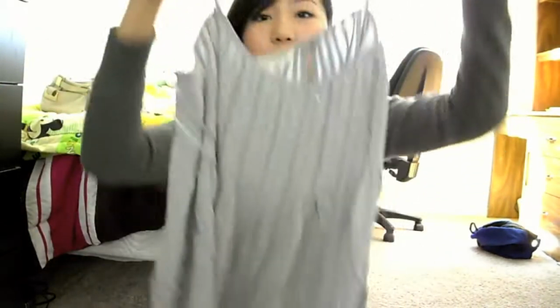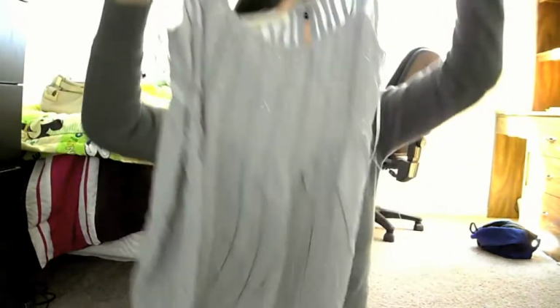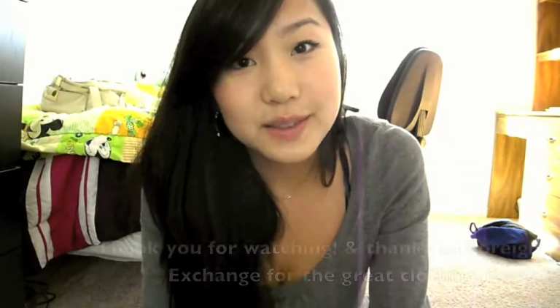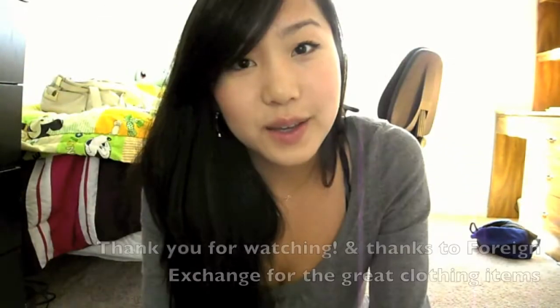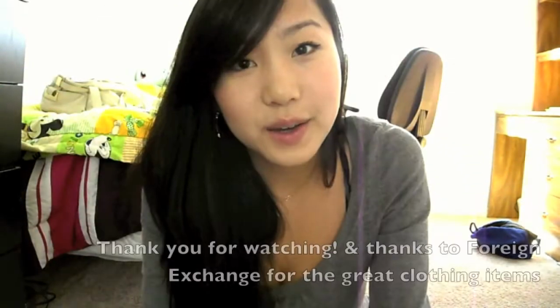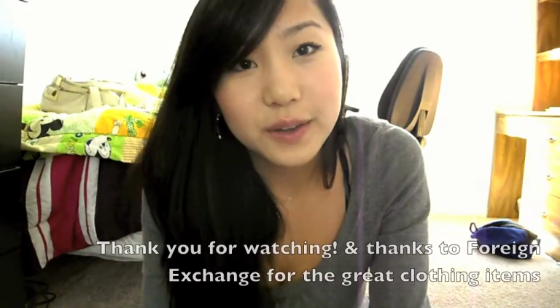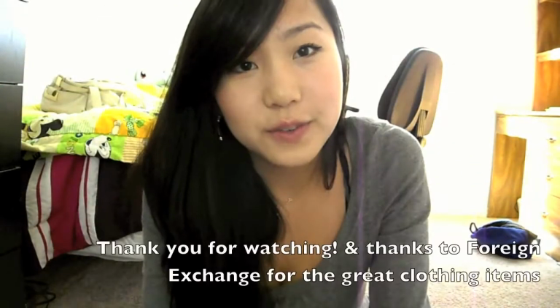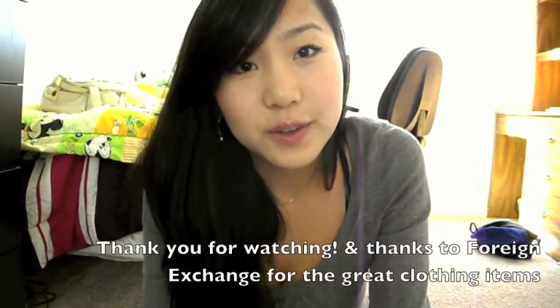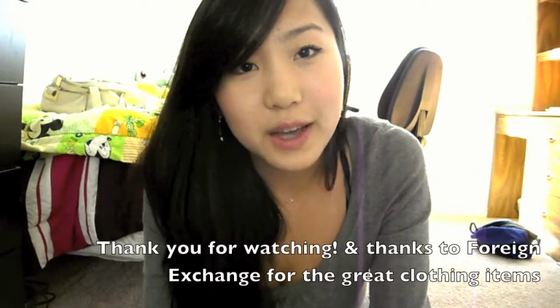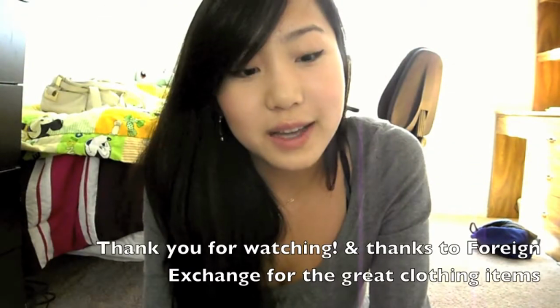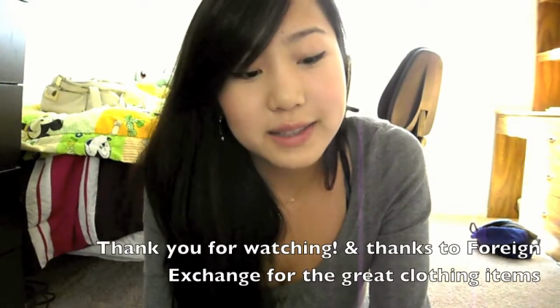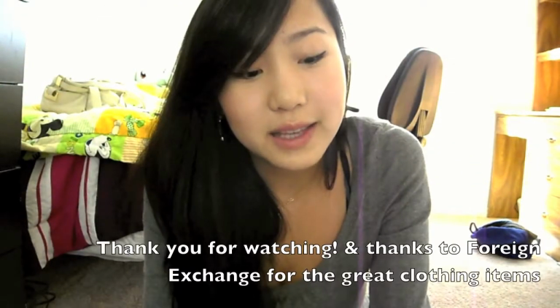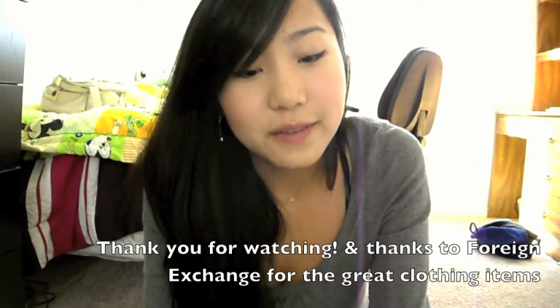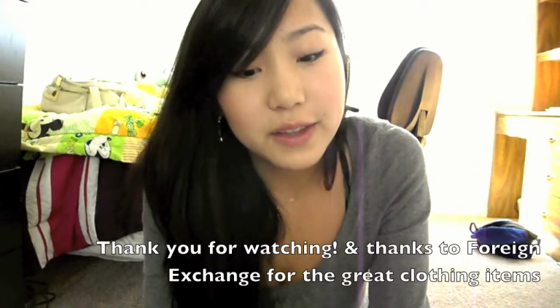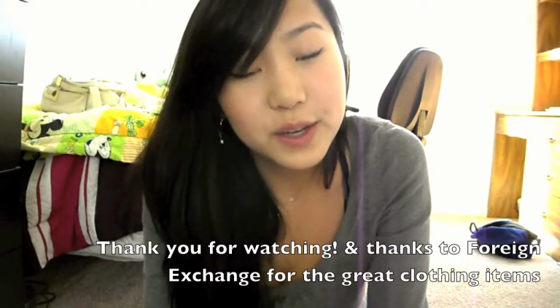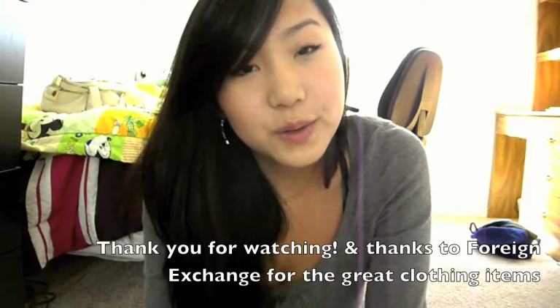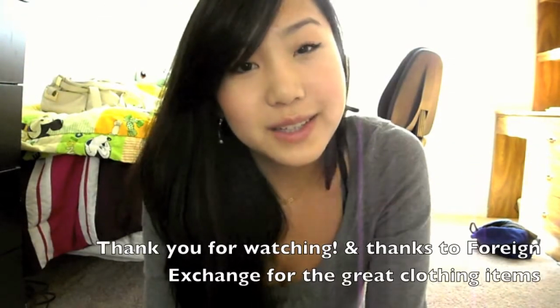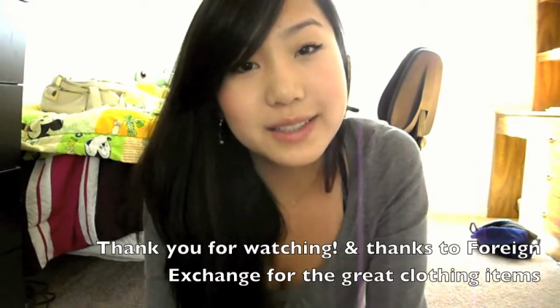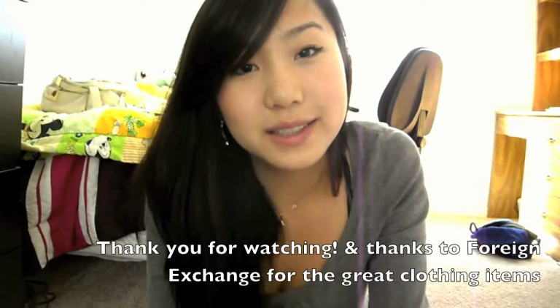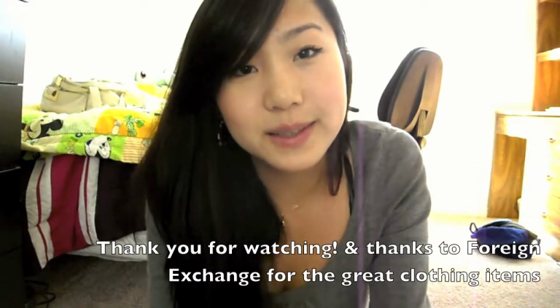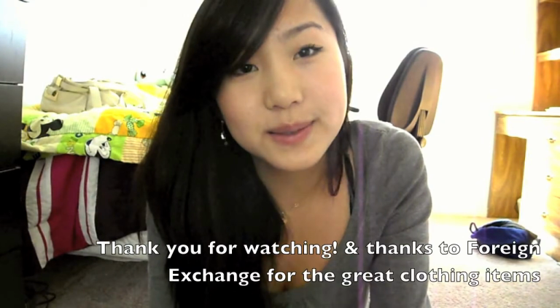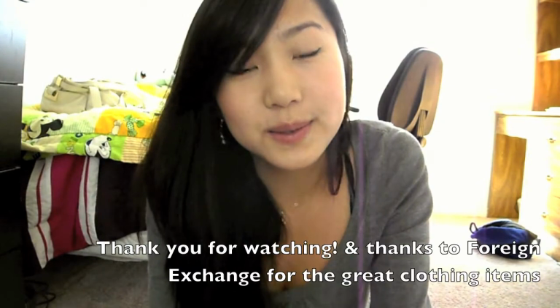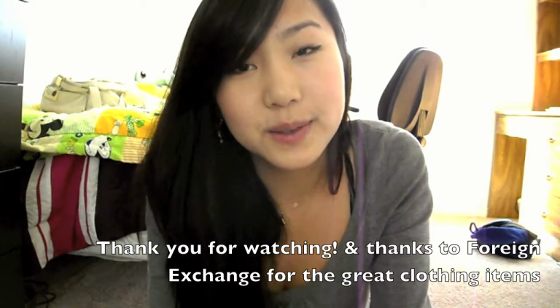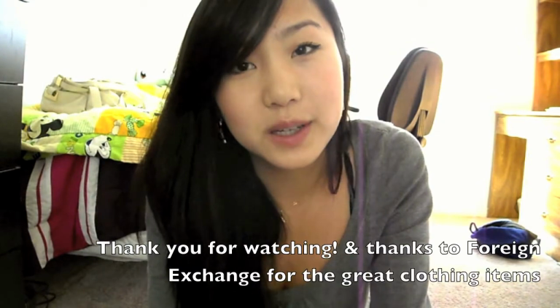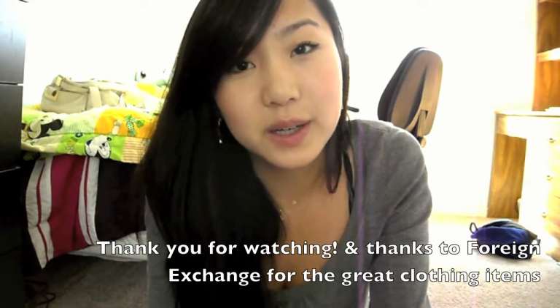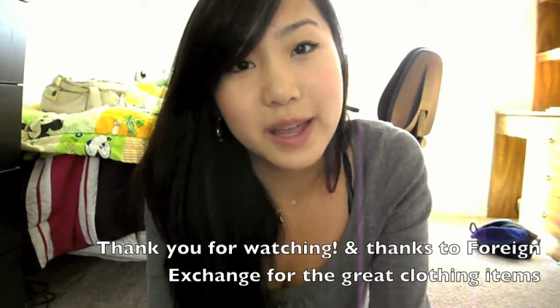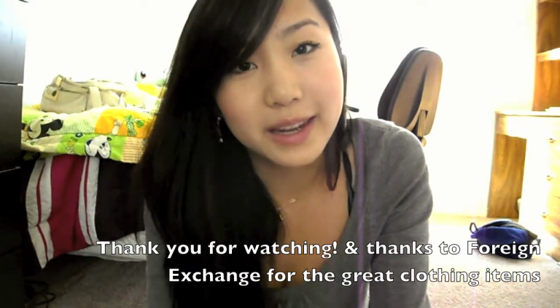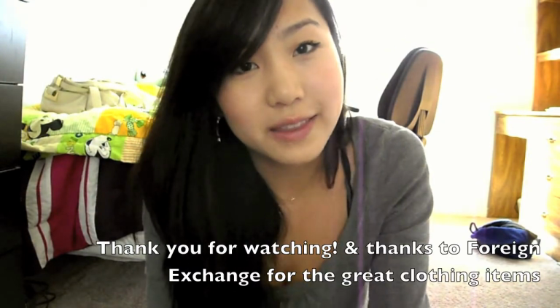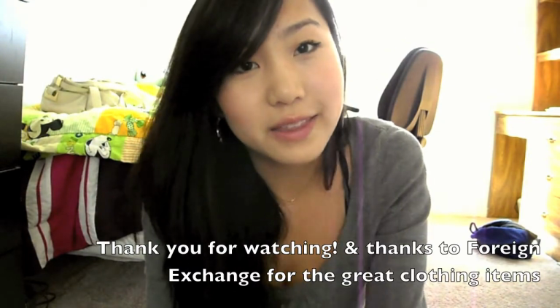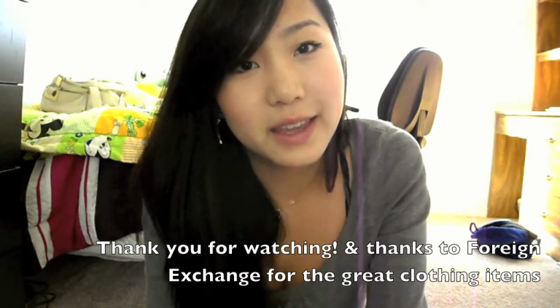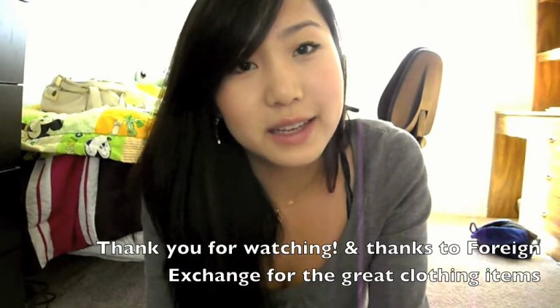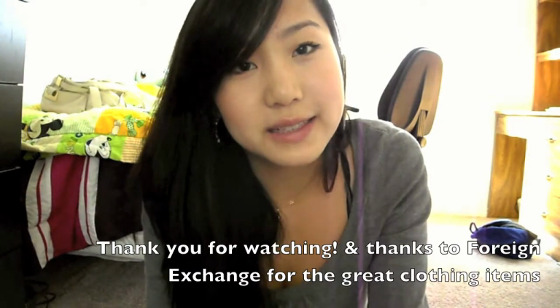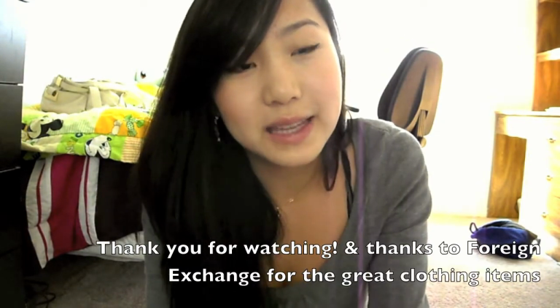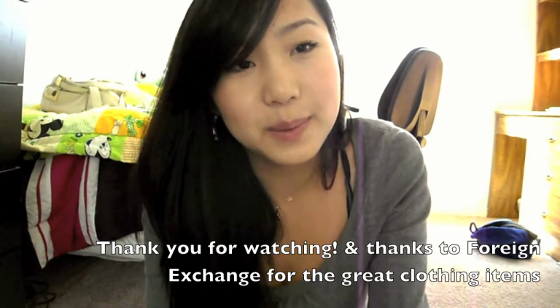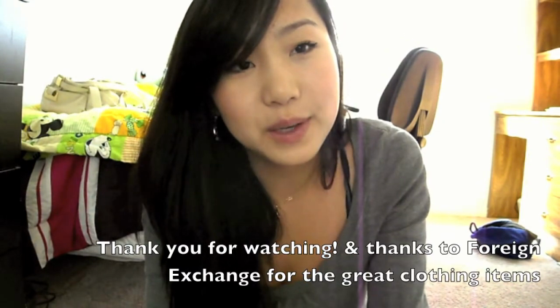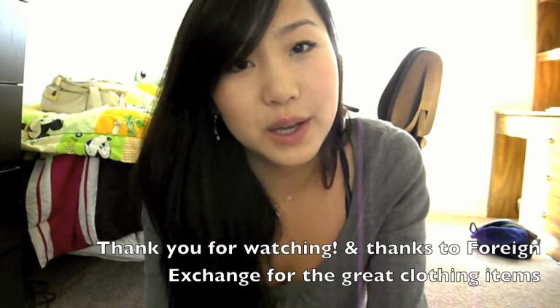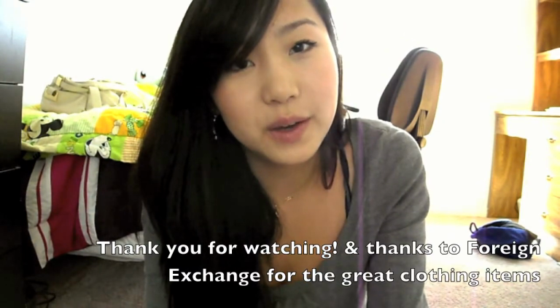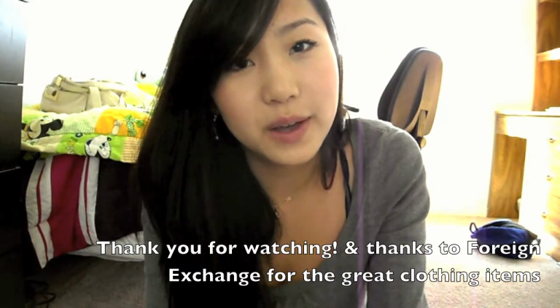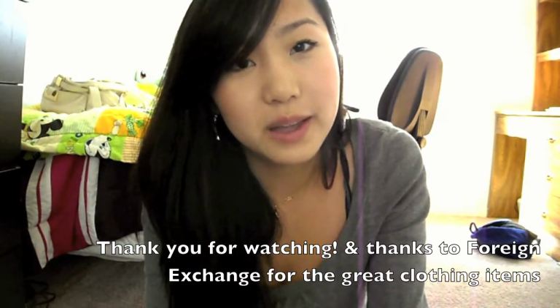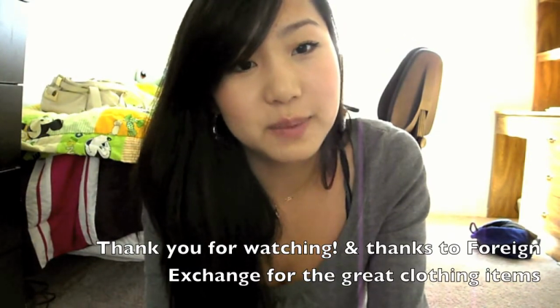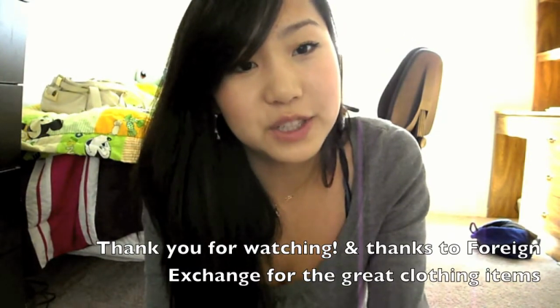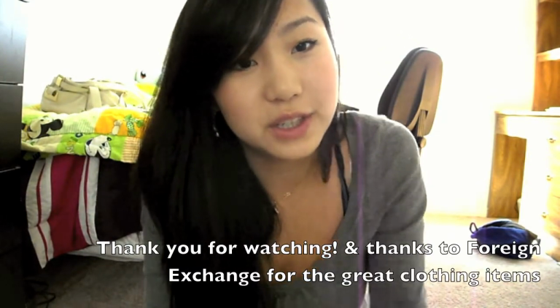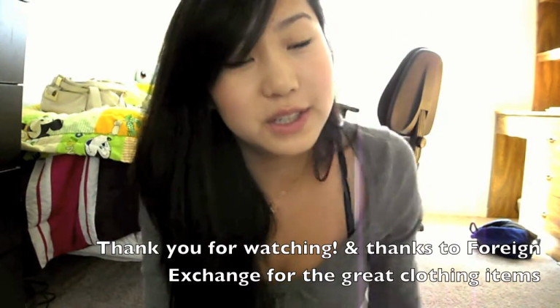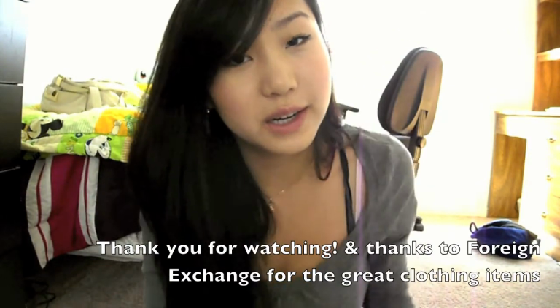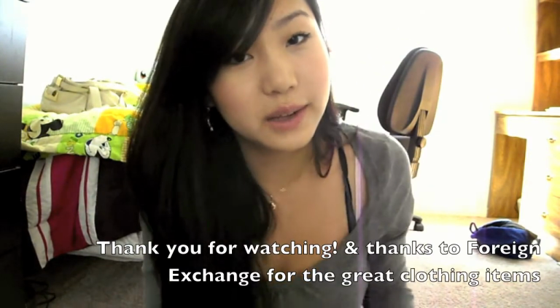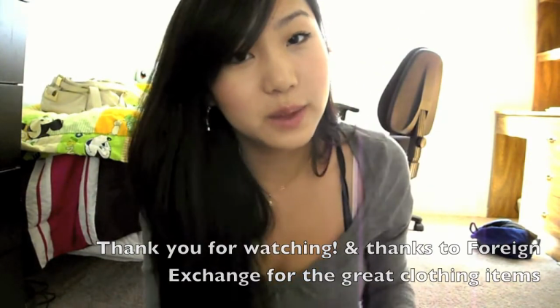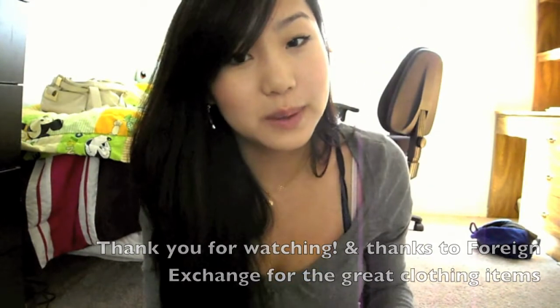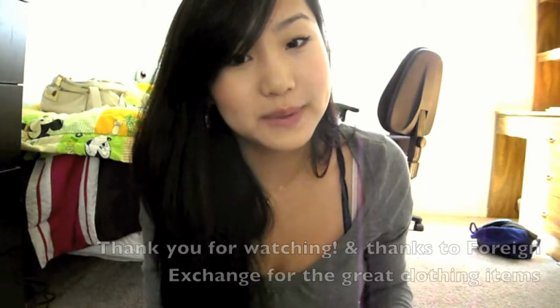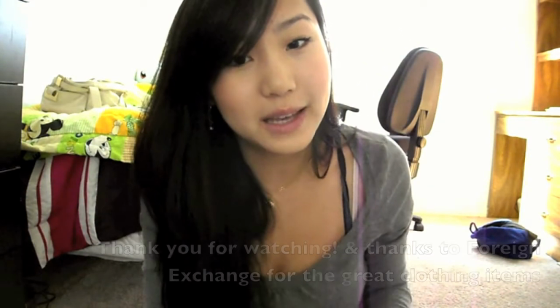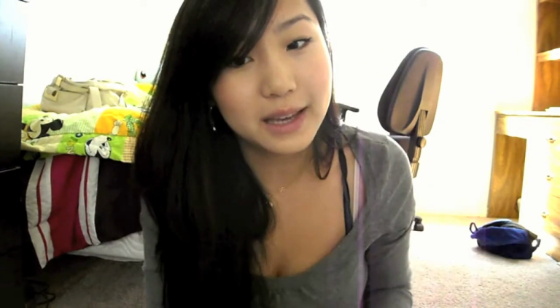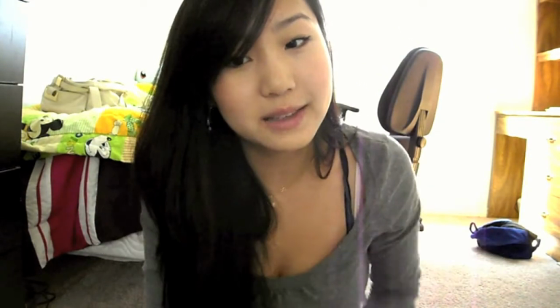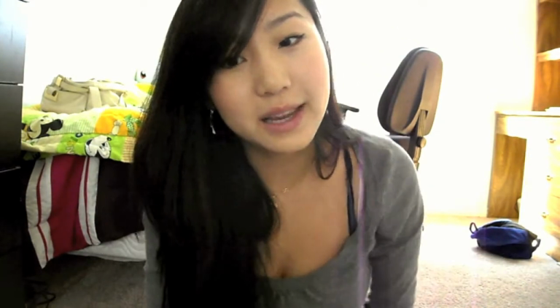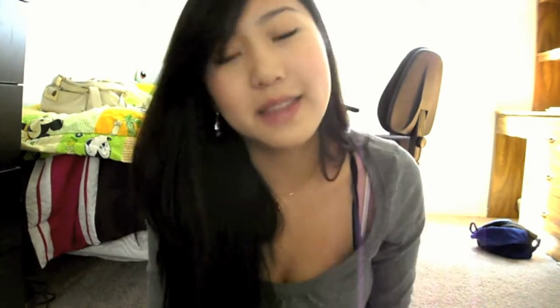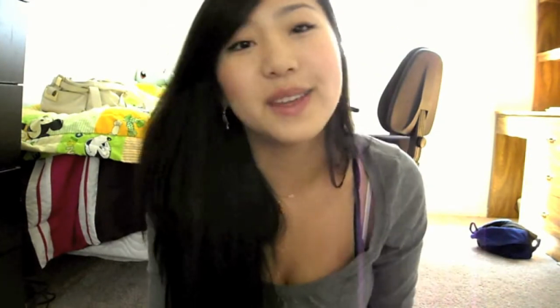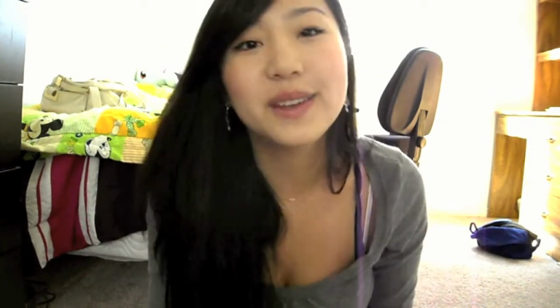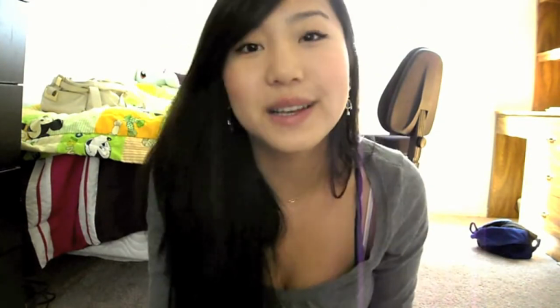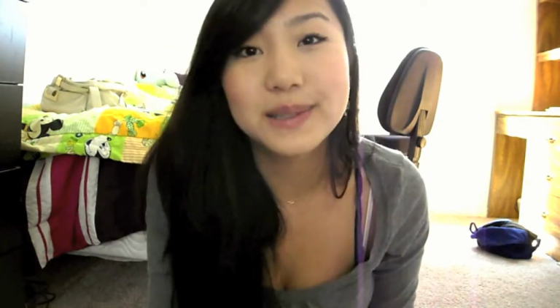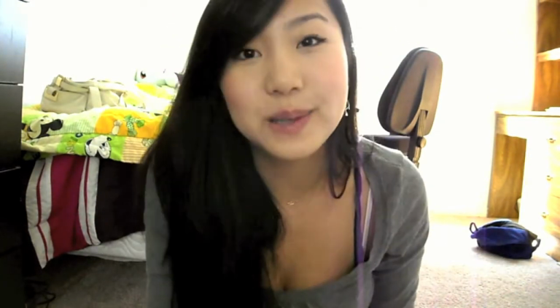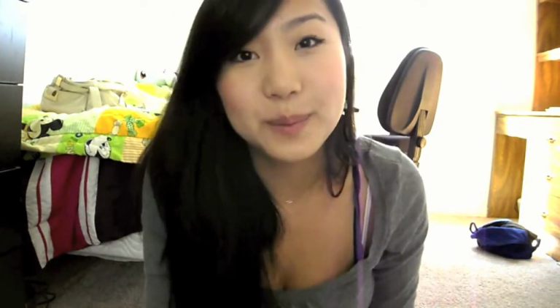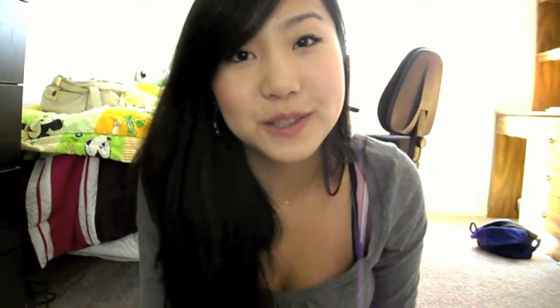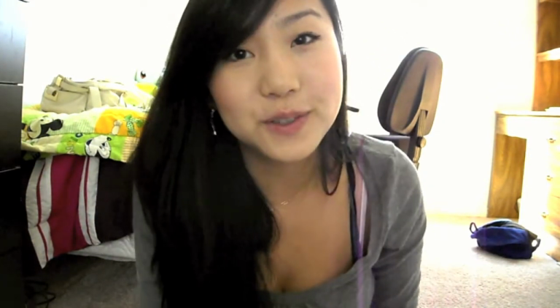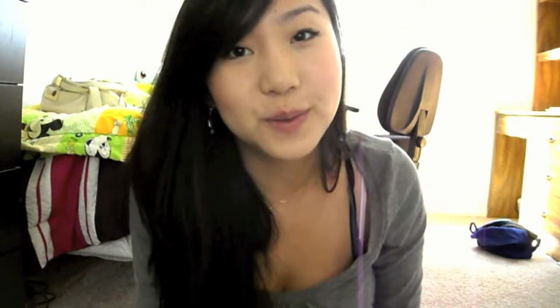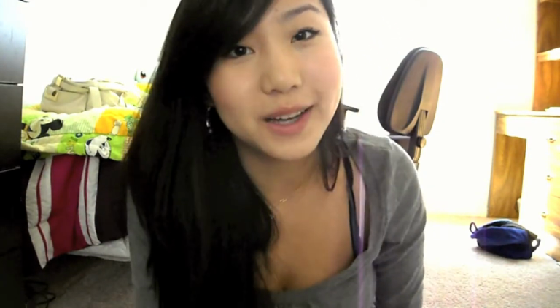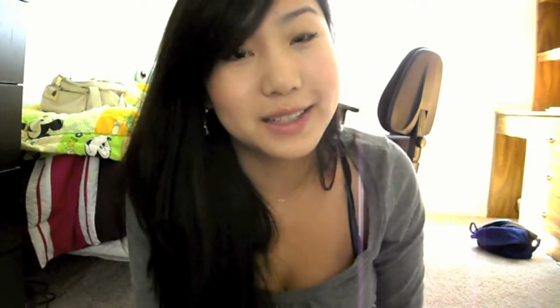If you guys have any questions or anything, just let me know and be sure to check out the website. Thank you guys so much for watching.